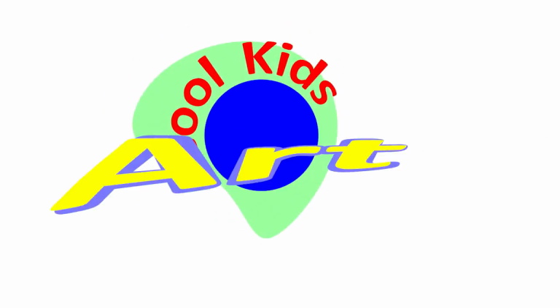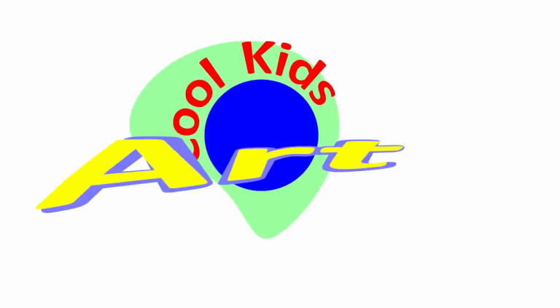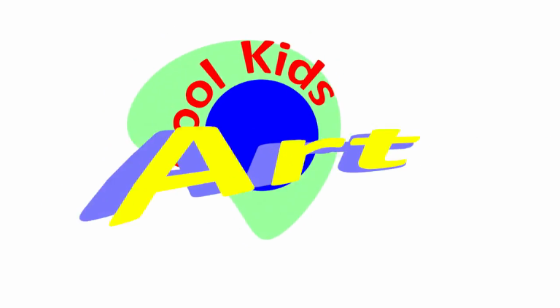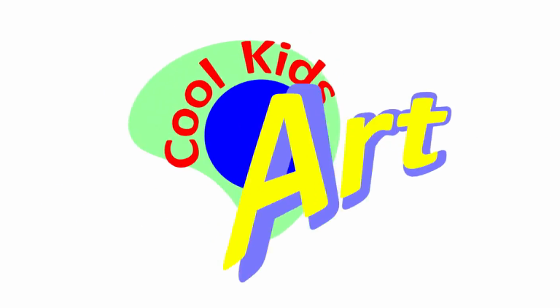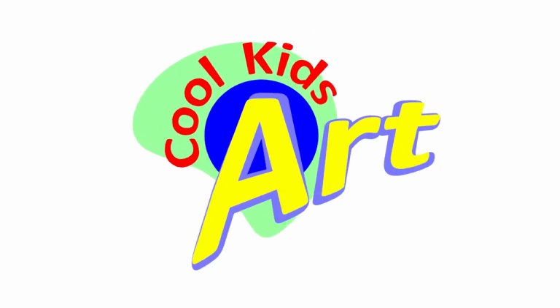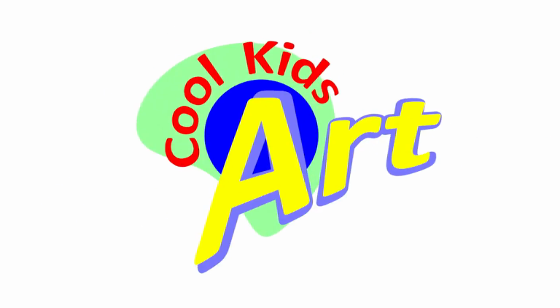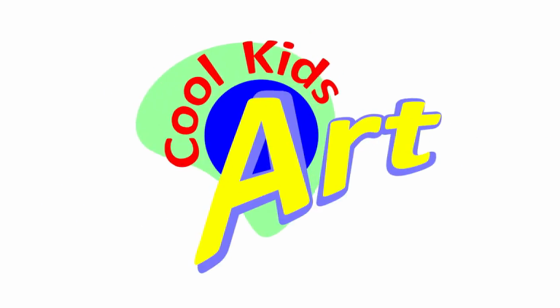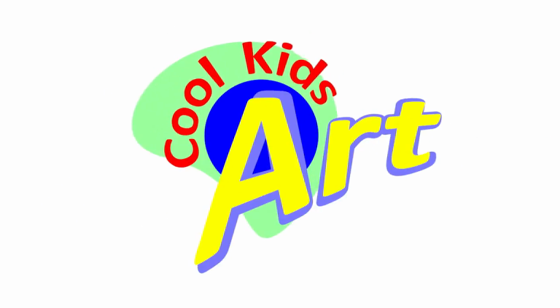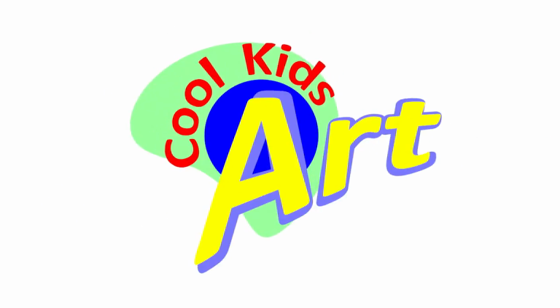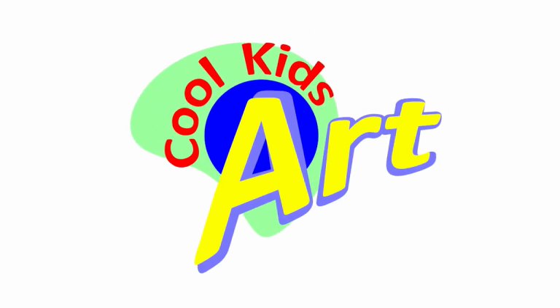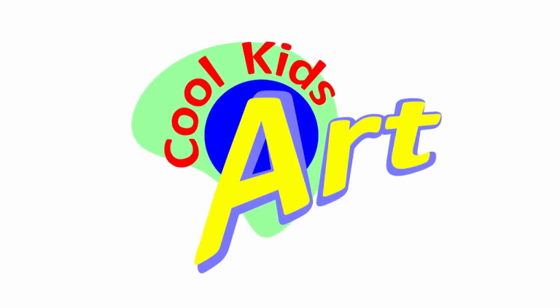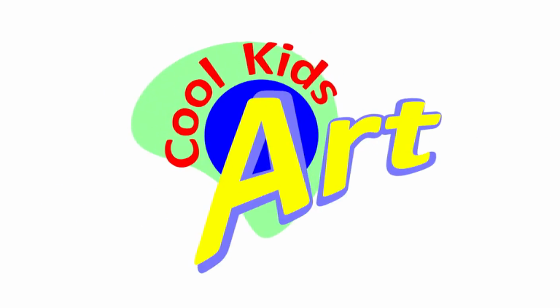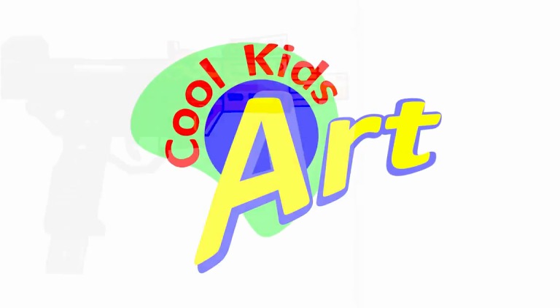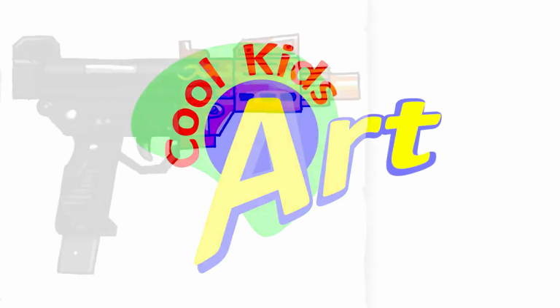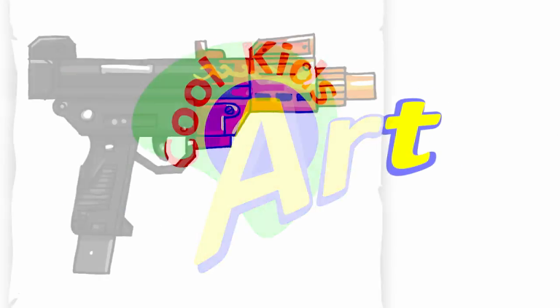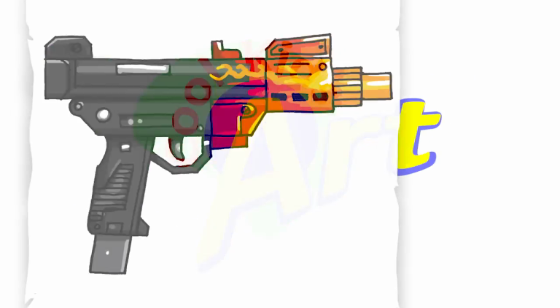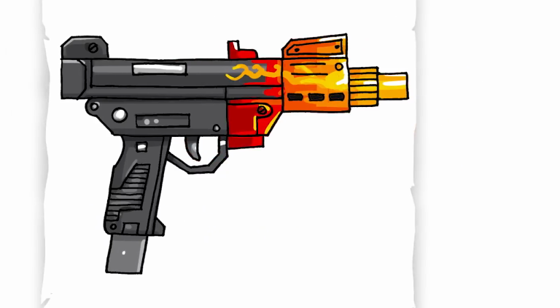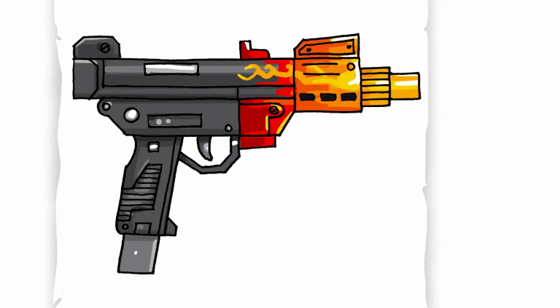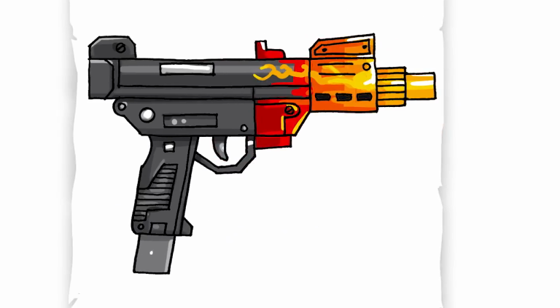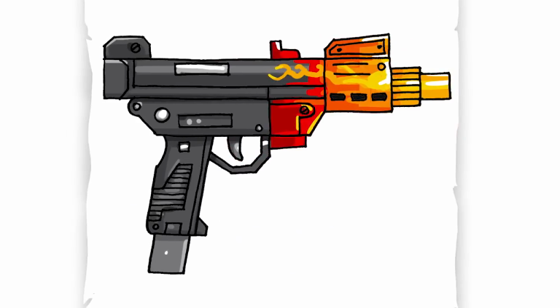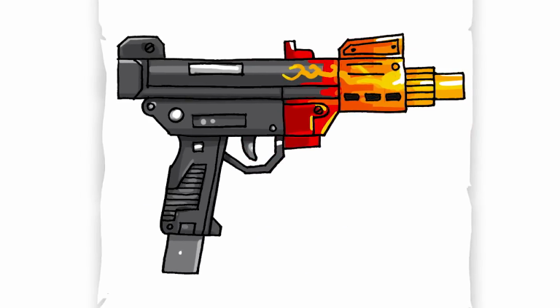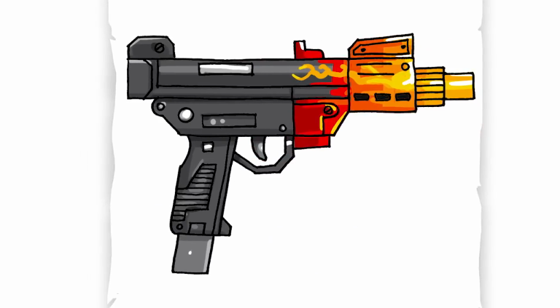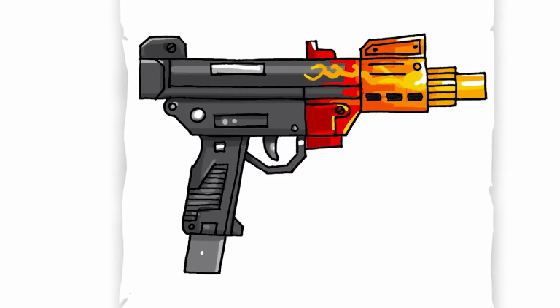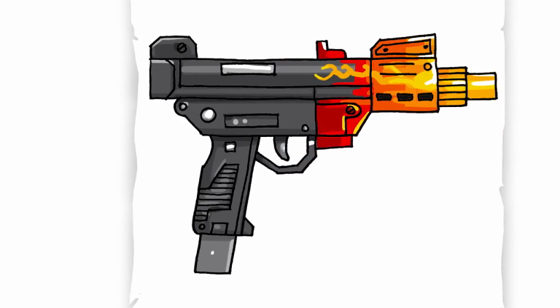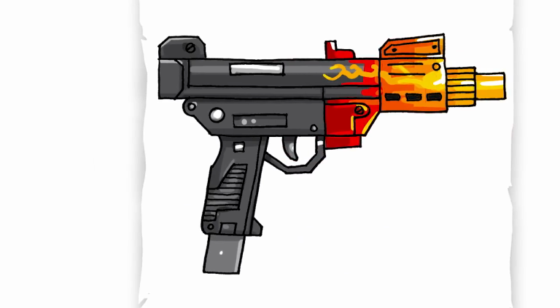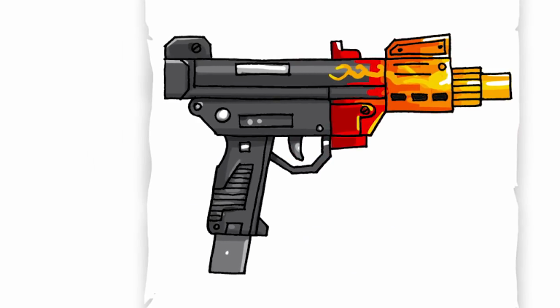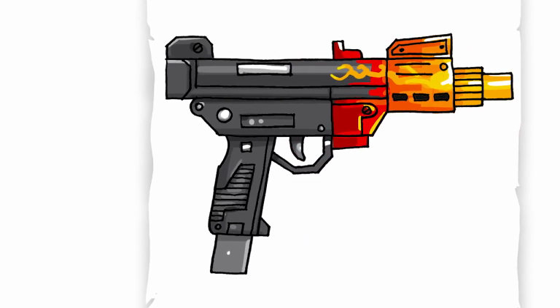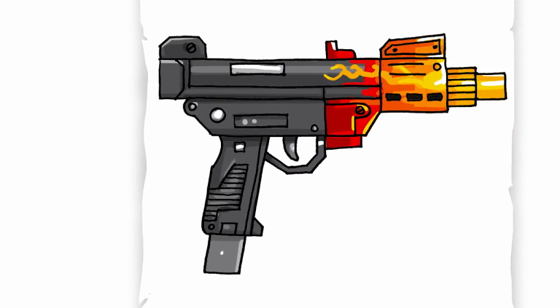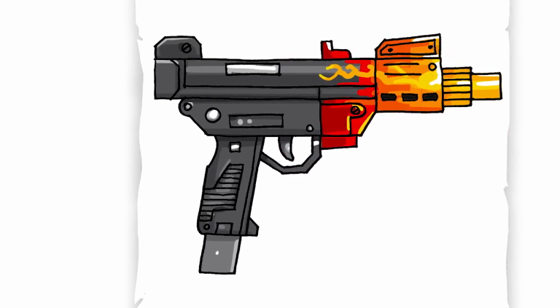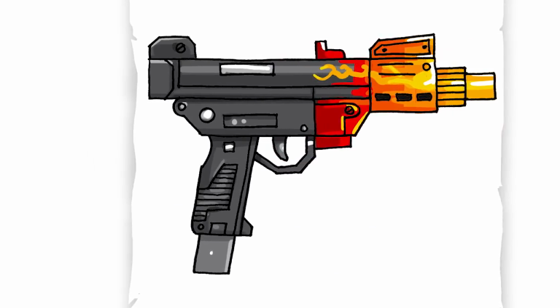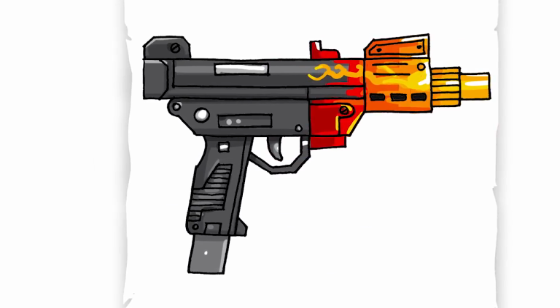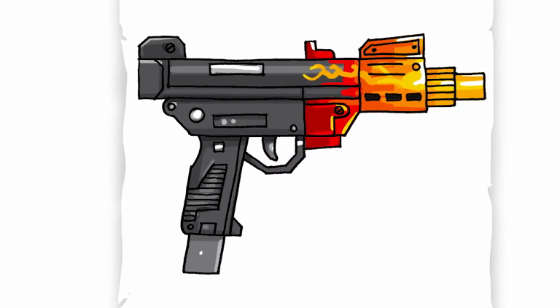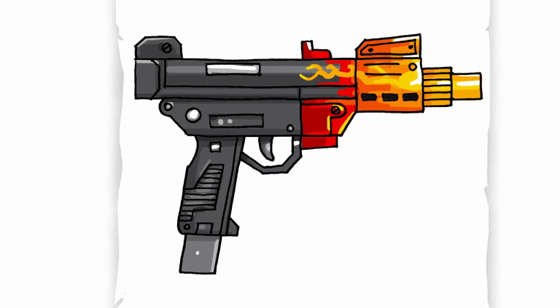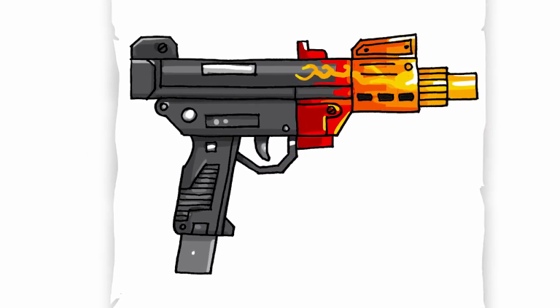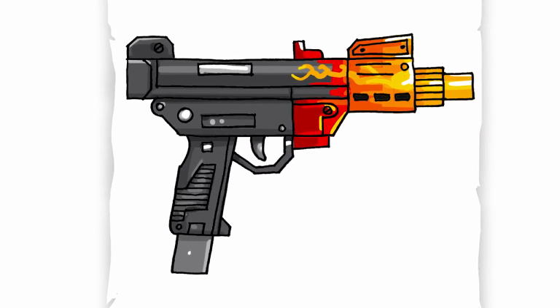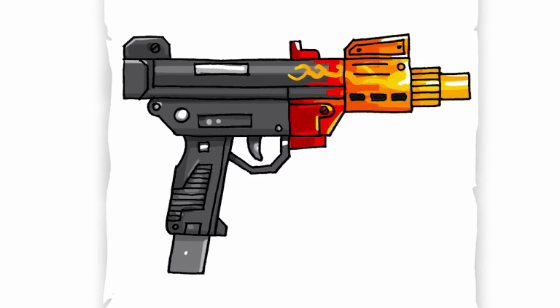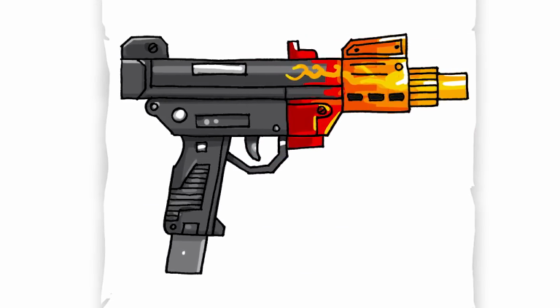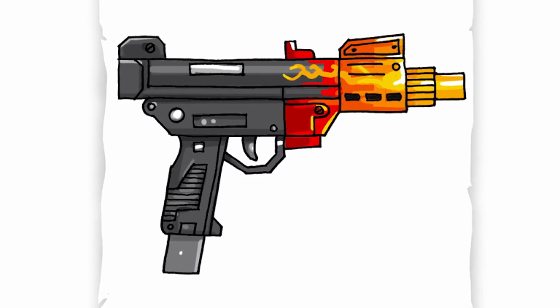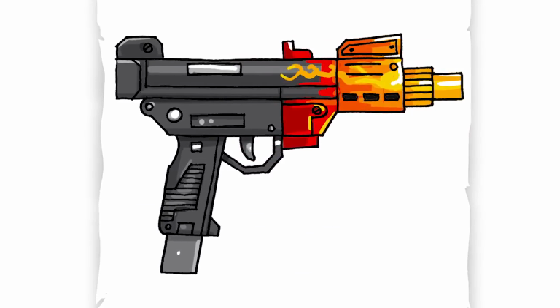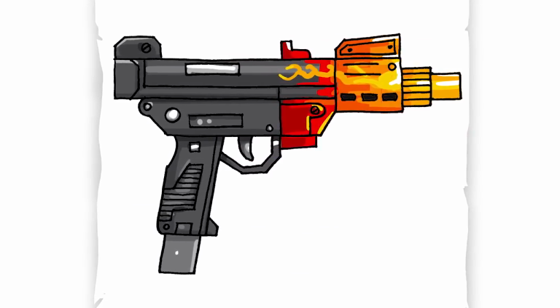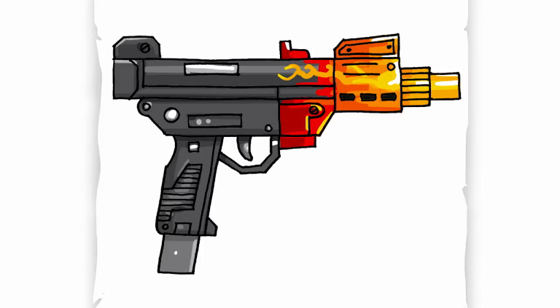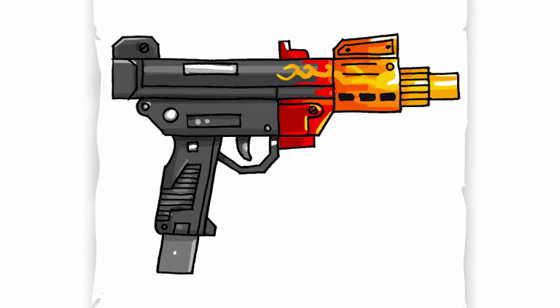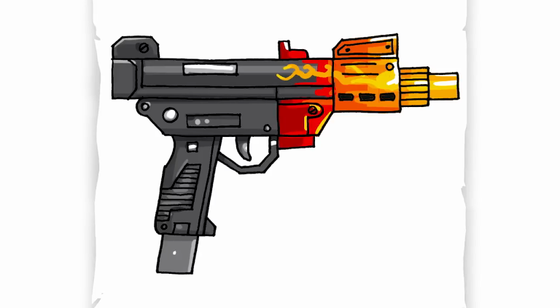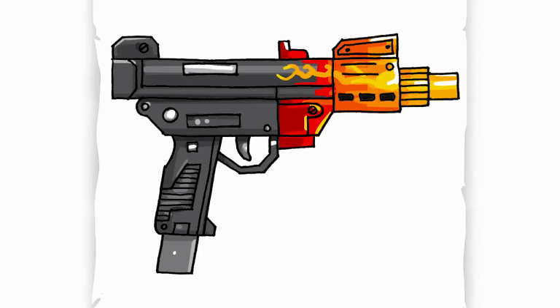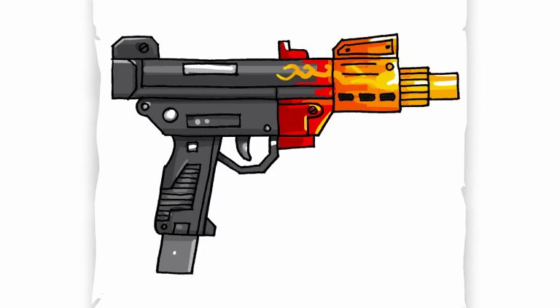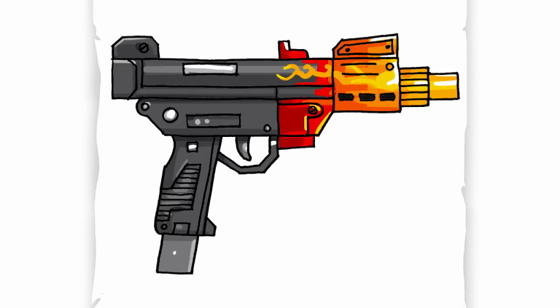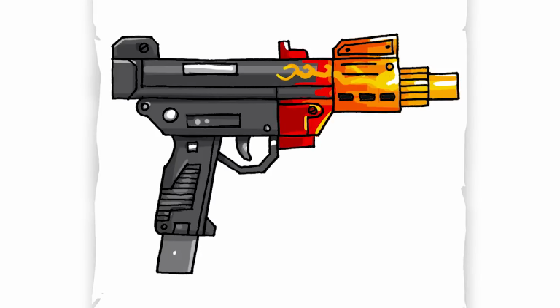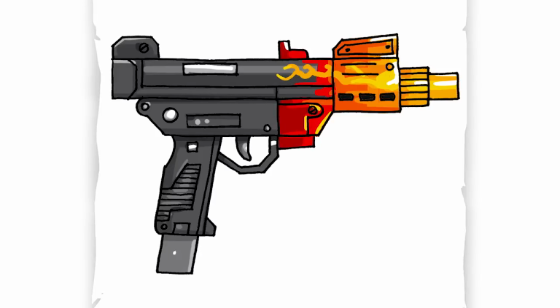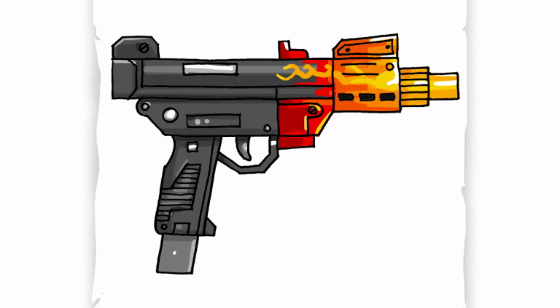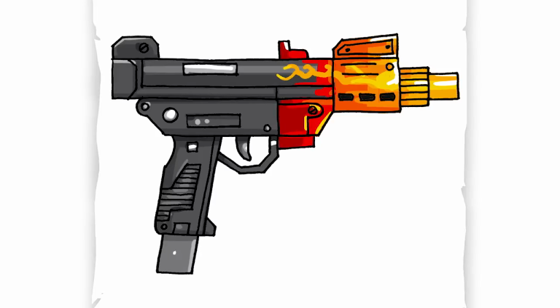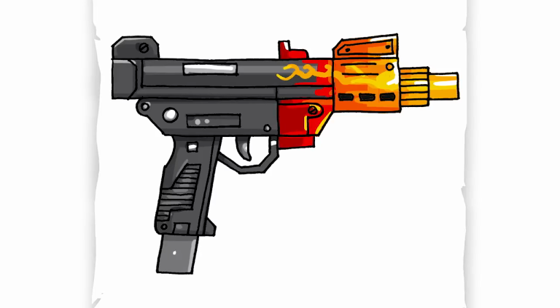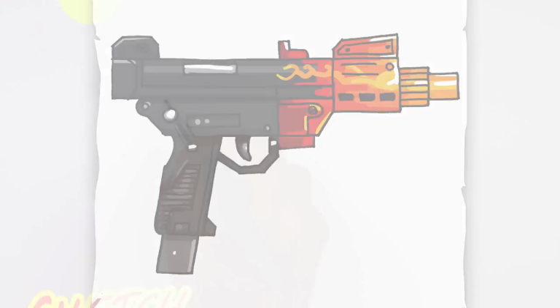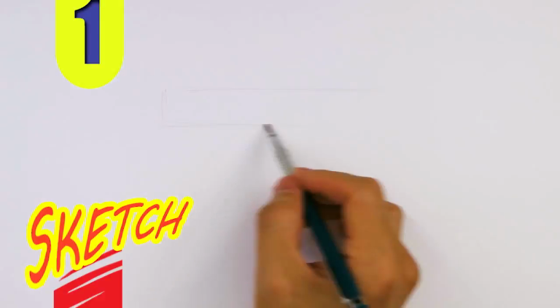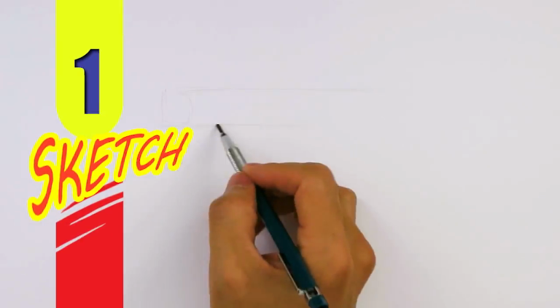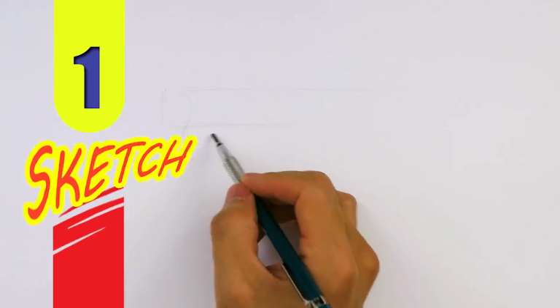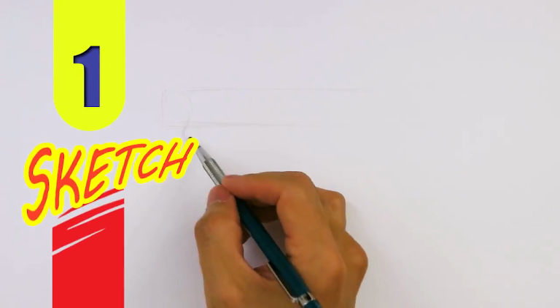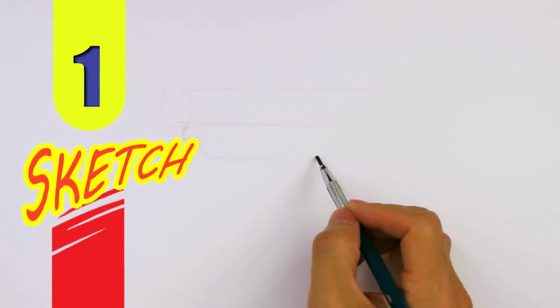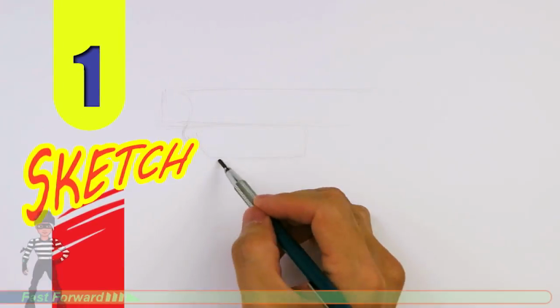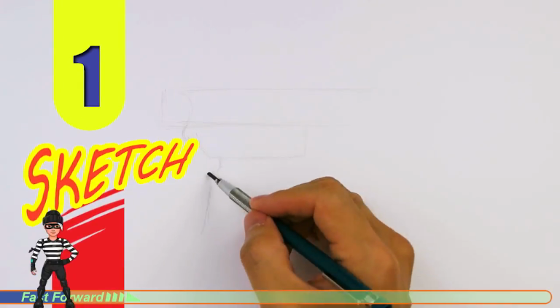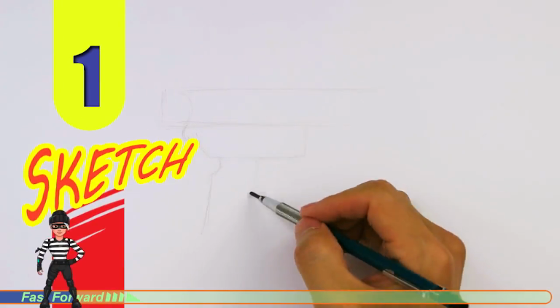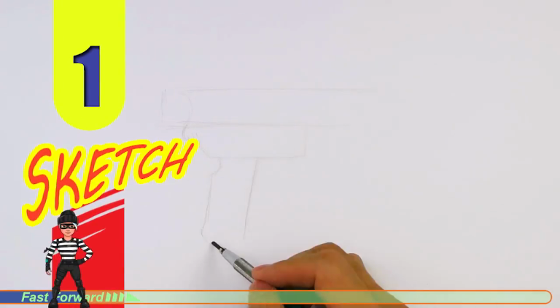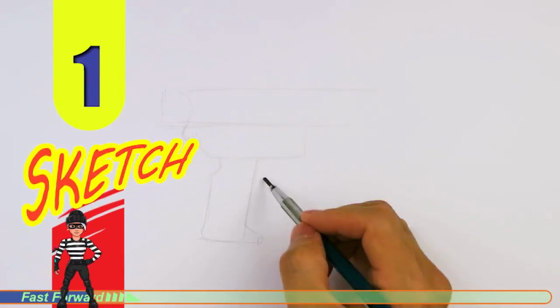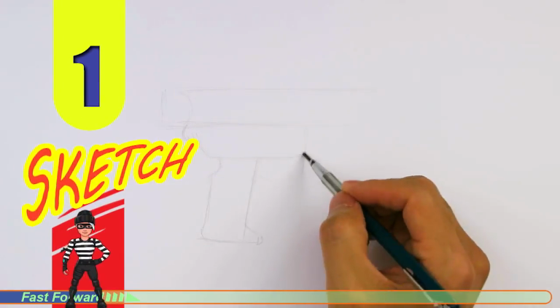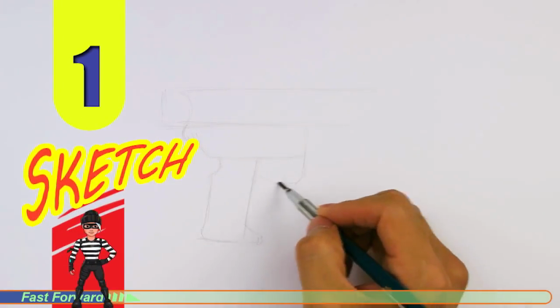Welcome back to Kool Kids Art and let's draw the machine pistol in Fortnite. Let's get started with a quick sketch and then I will show you line by line on how you can draw this.